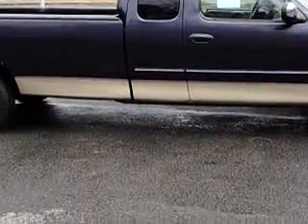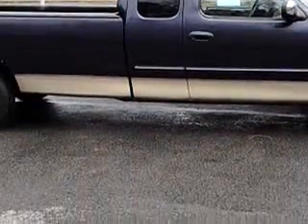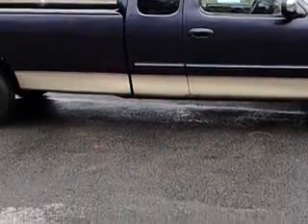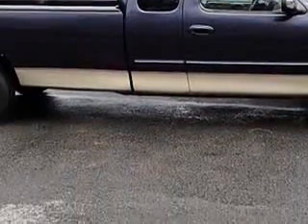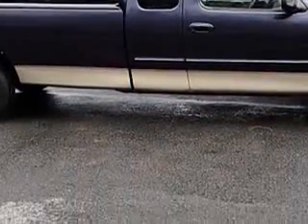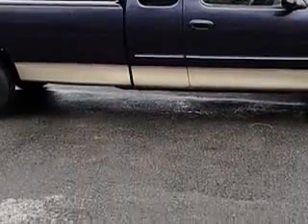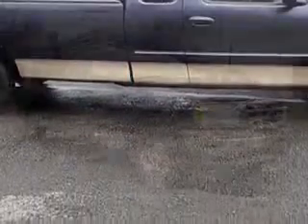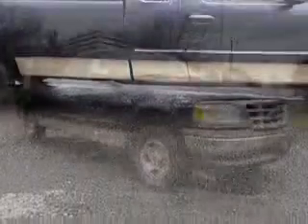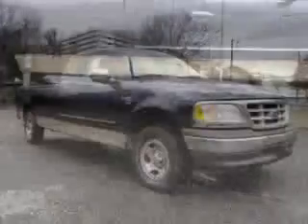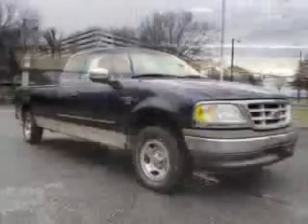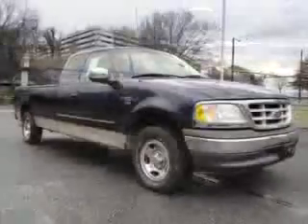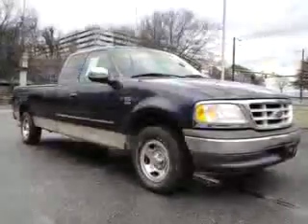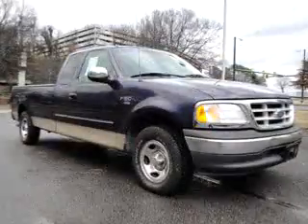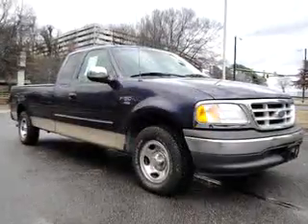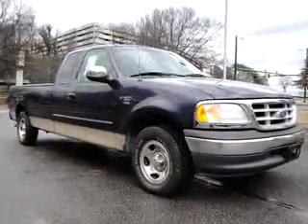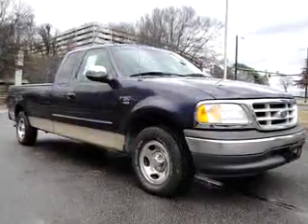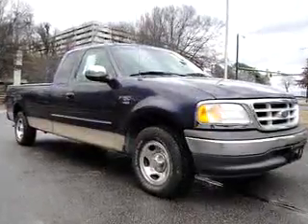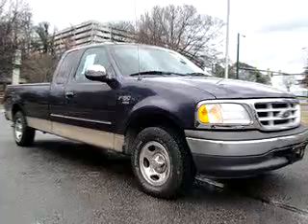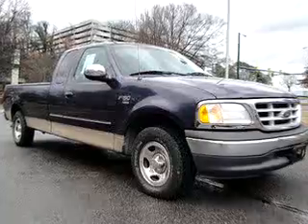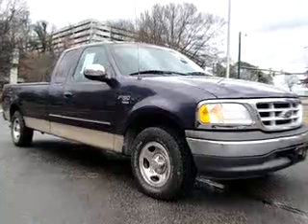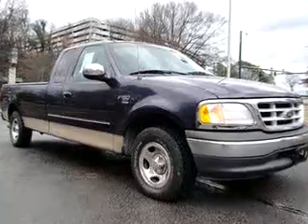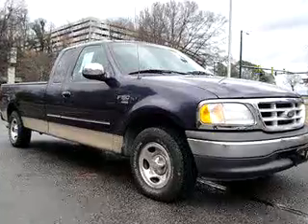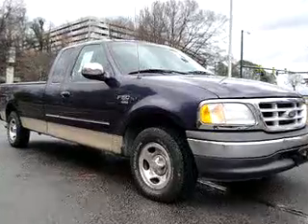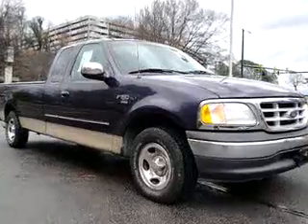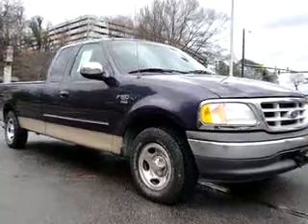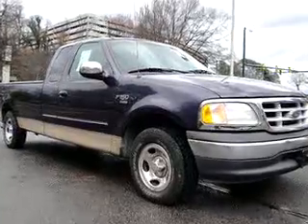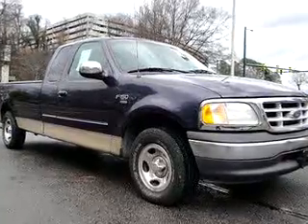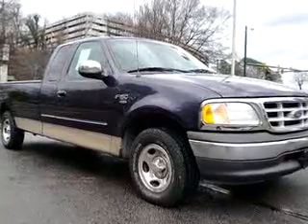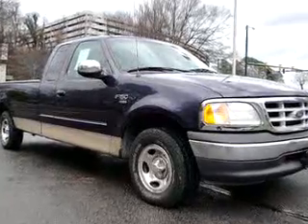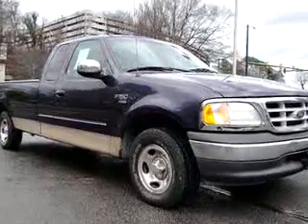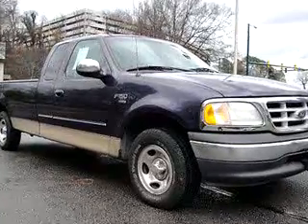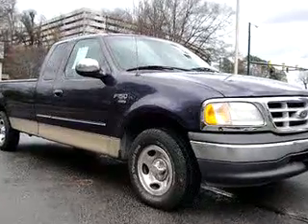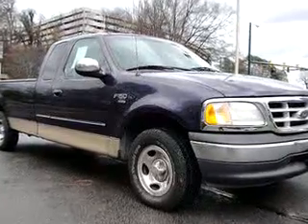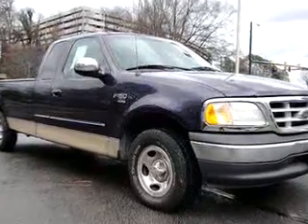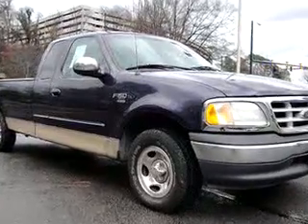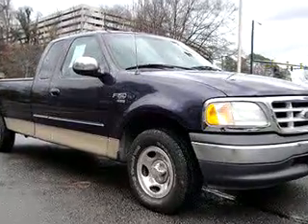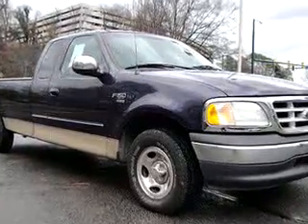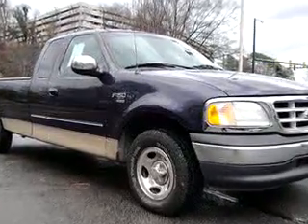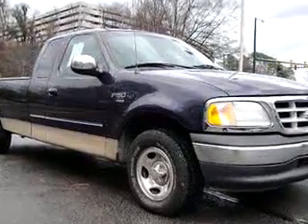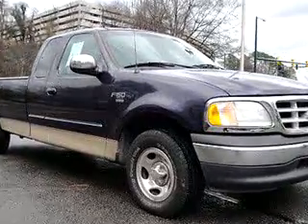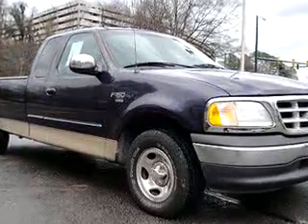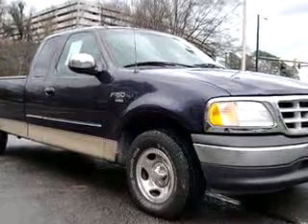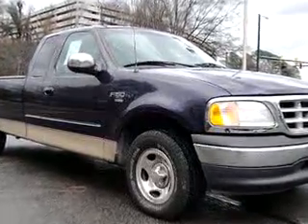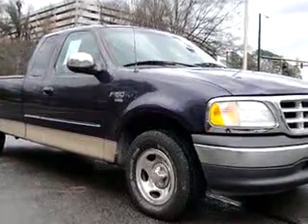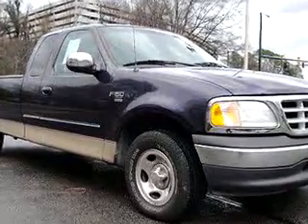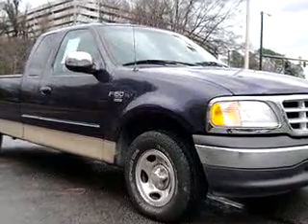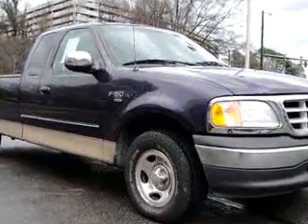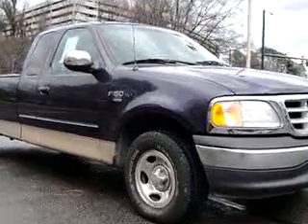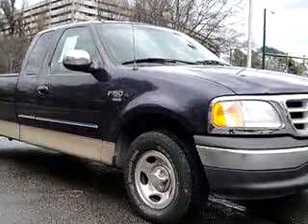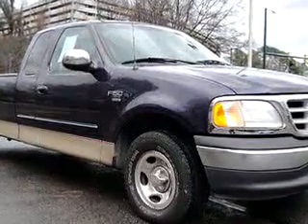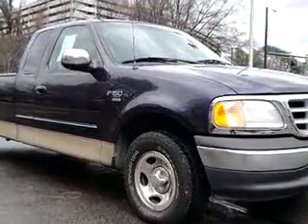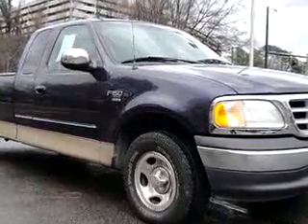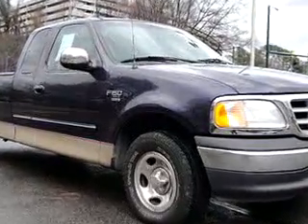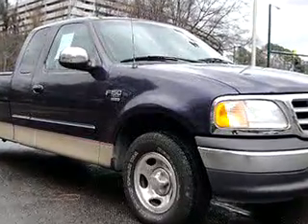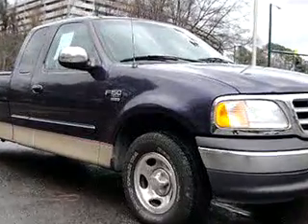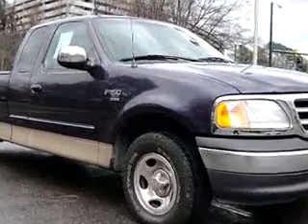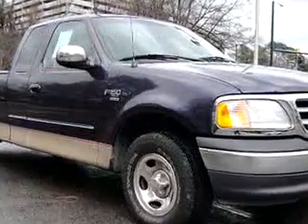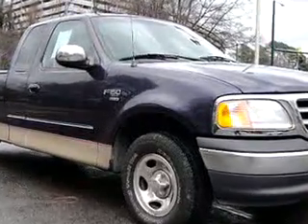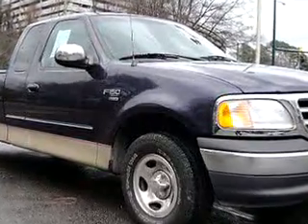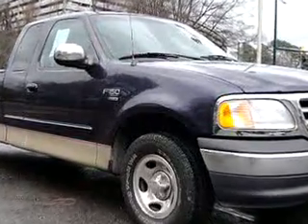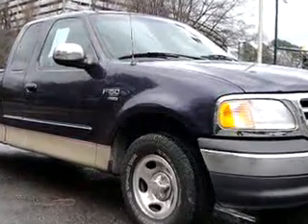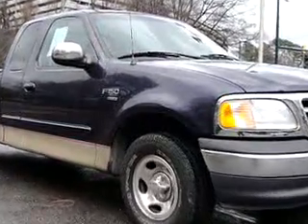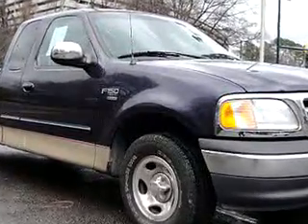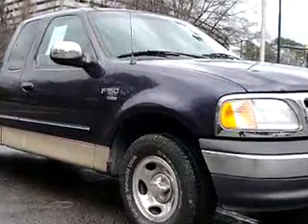In this 1999 Ford F-150 XLT. See us at Kelly Subaru Mitsubishi today.